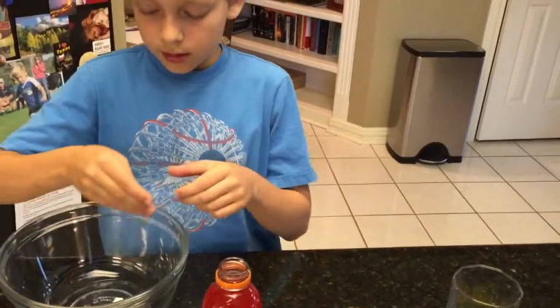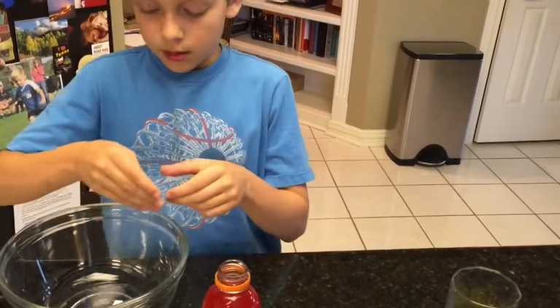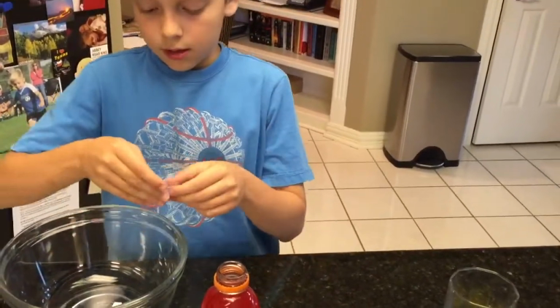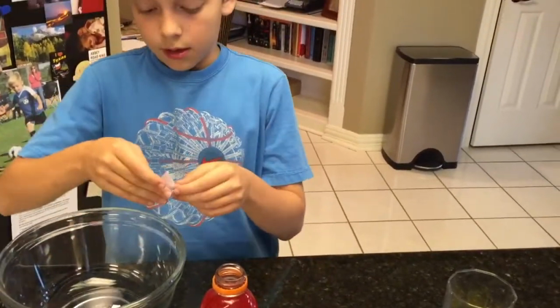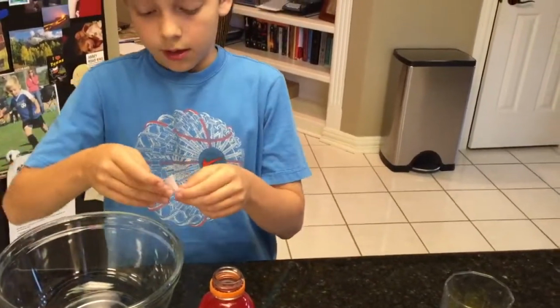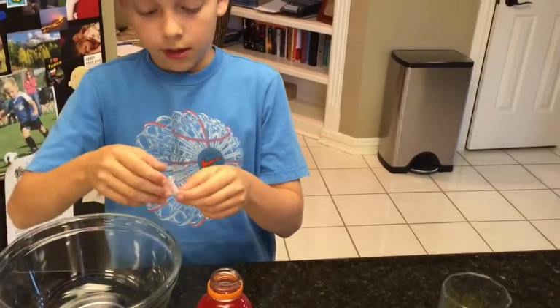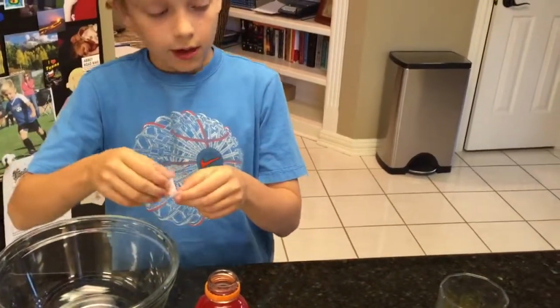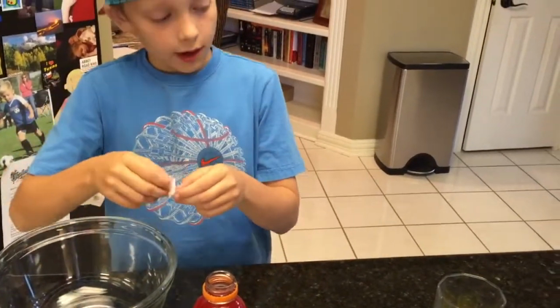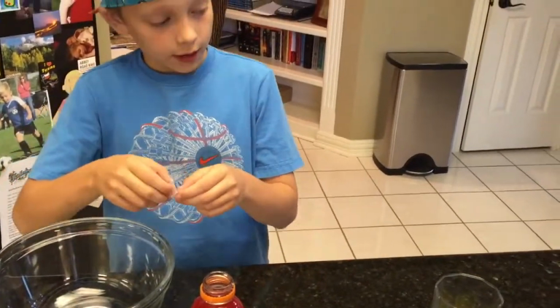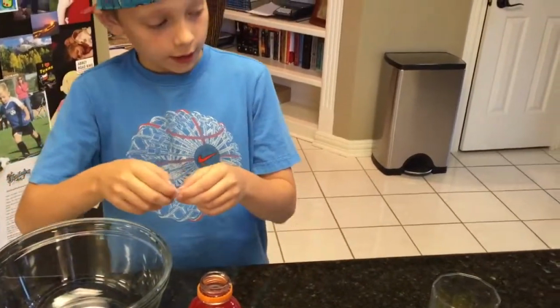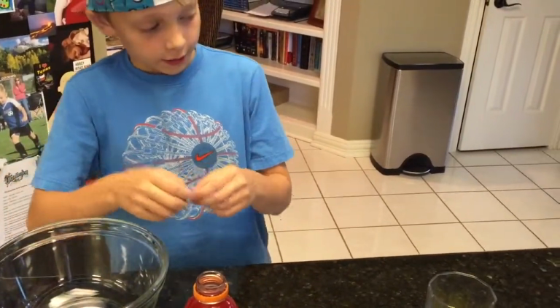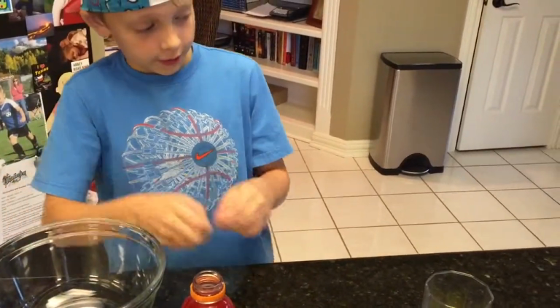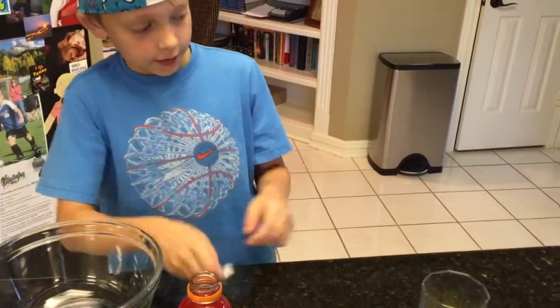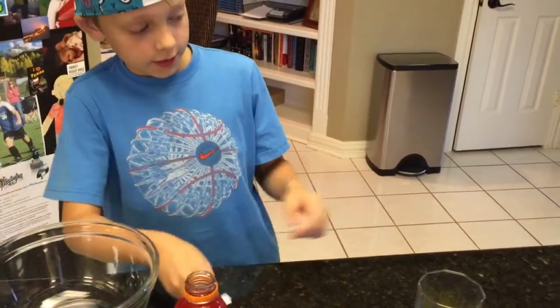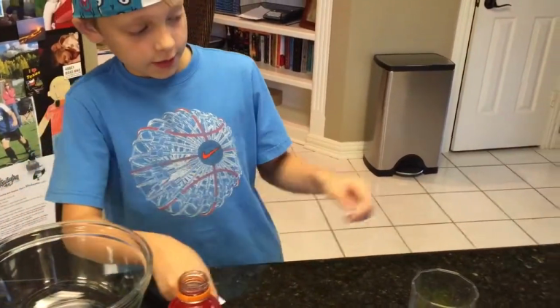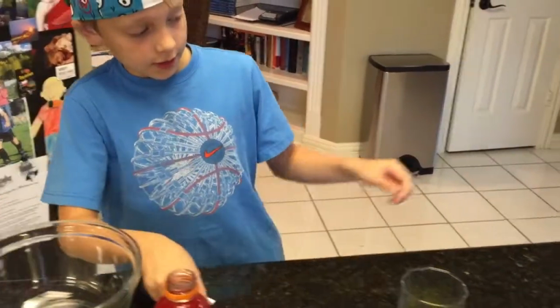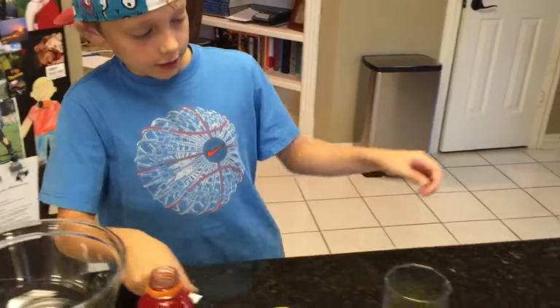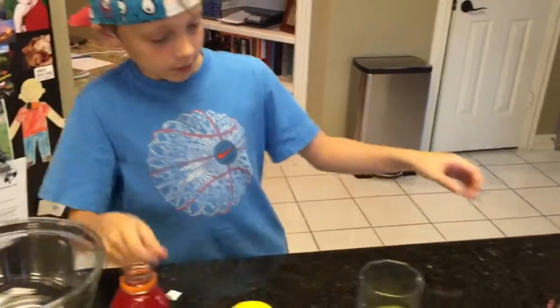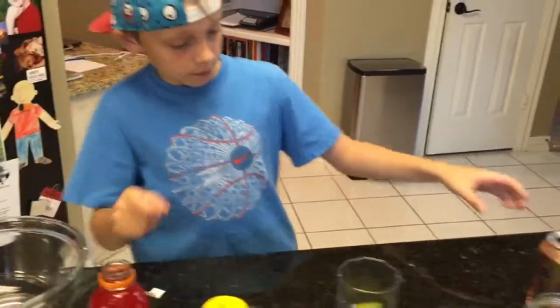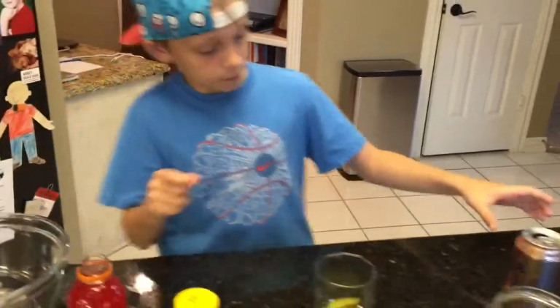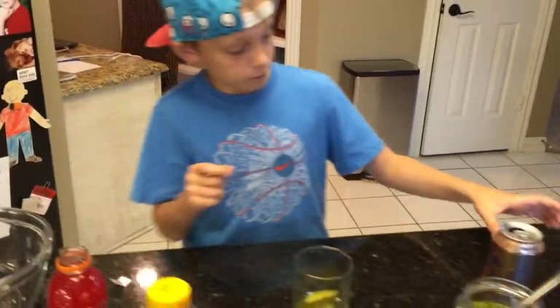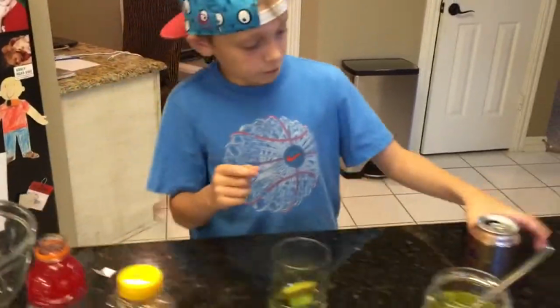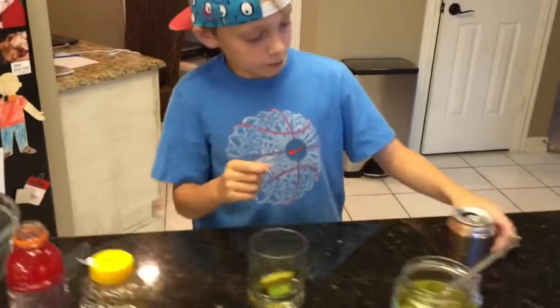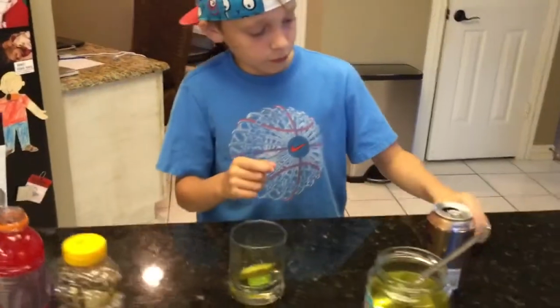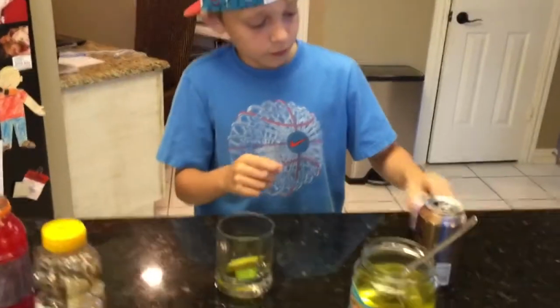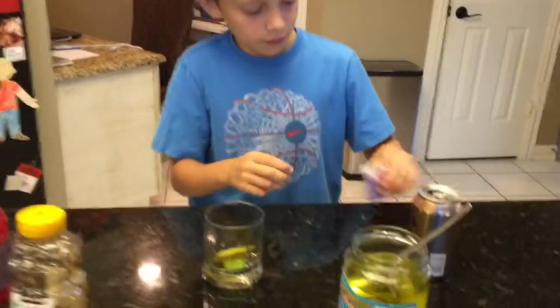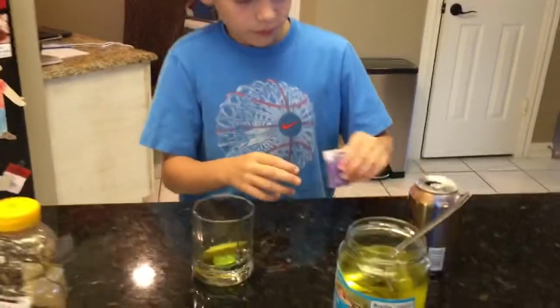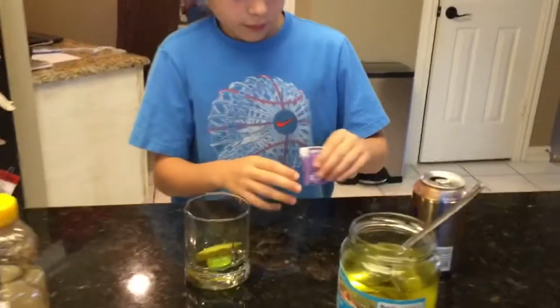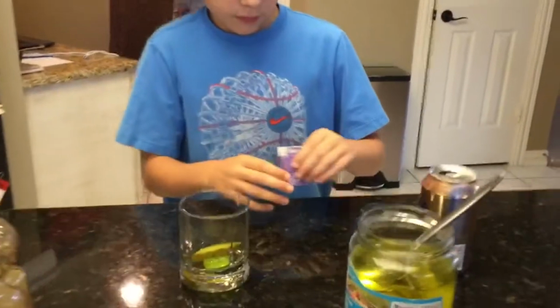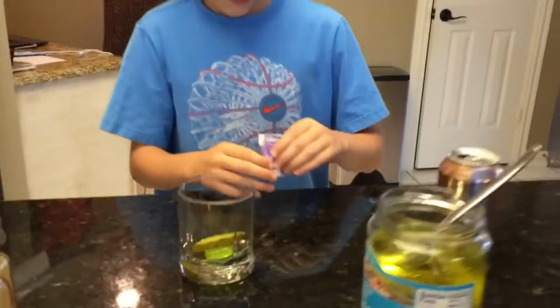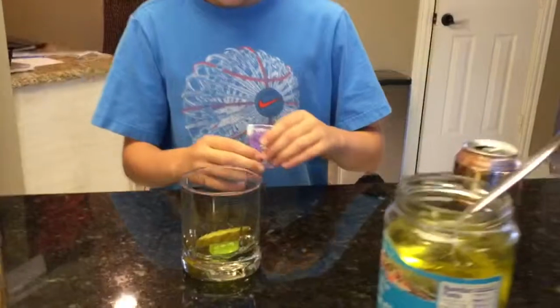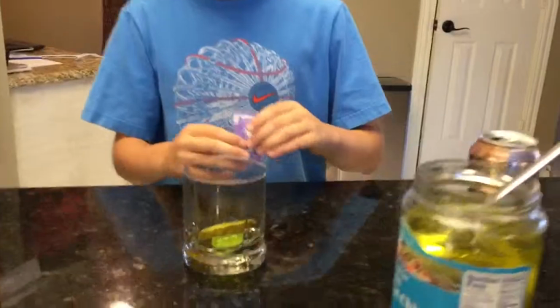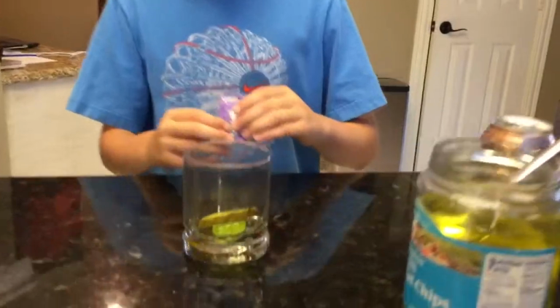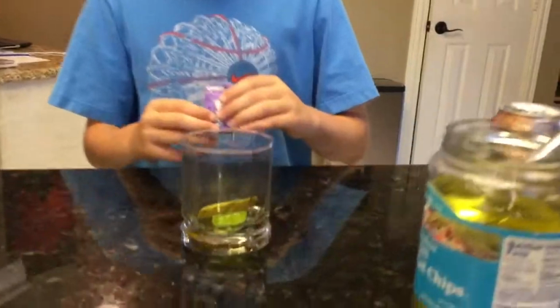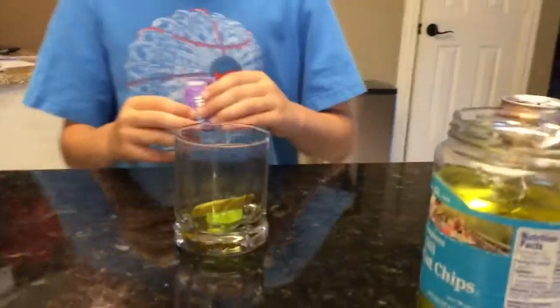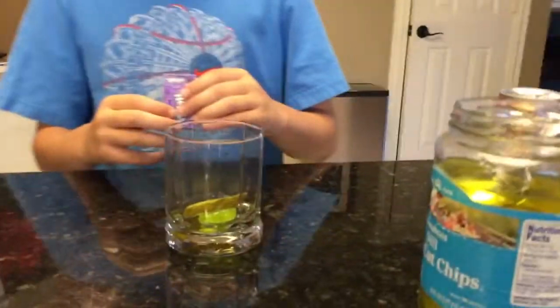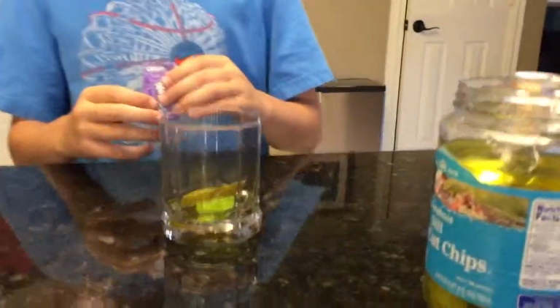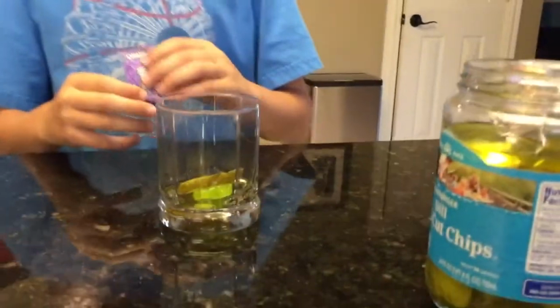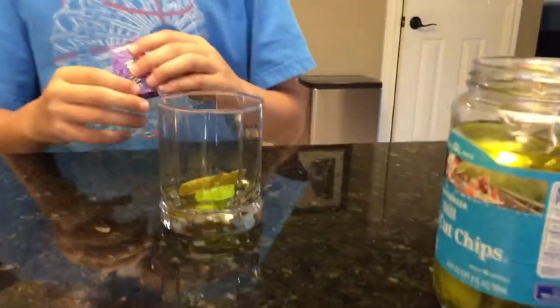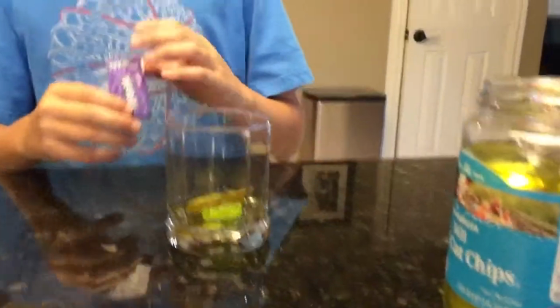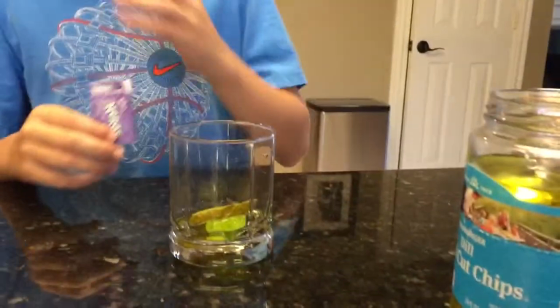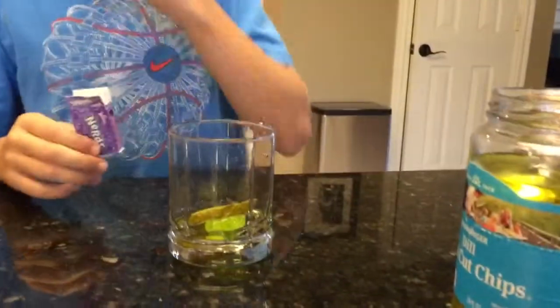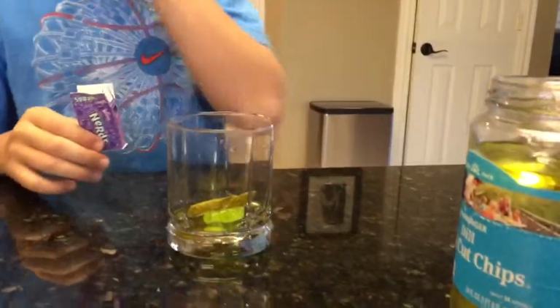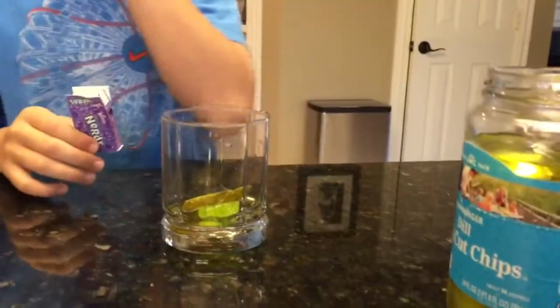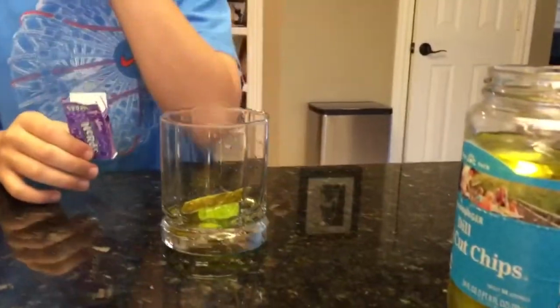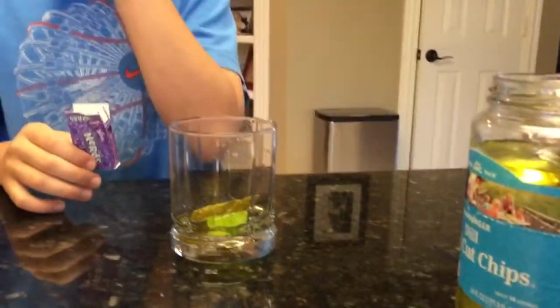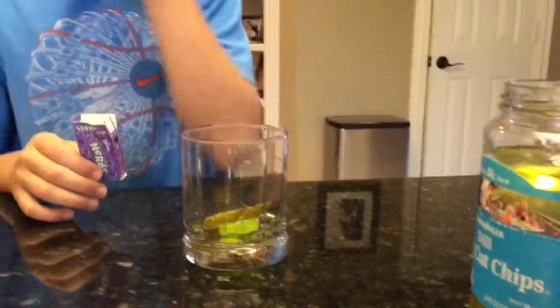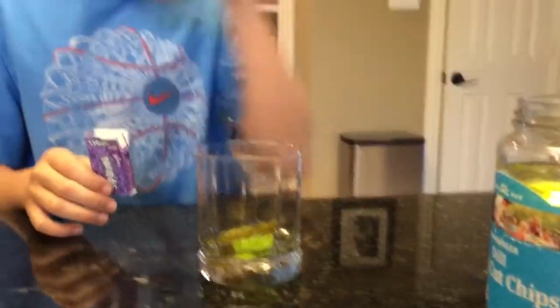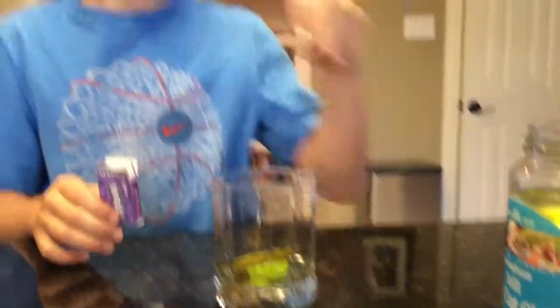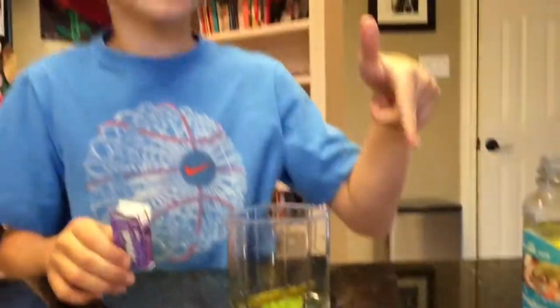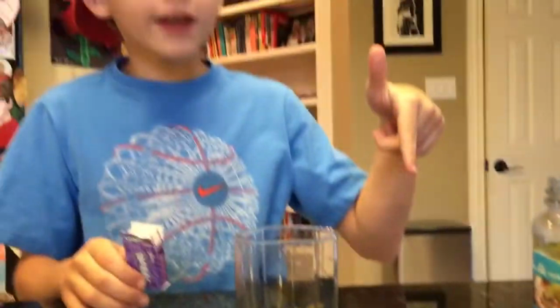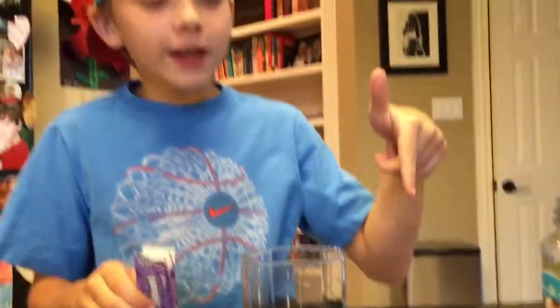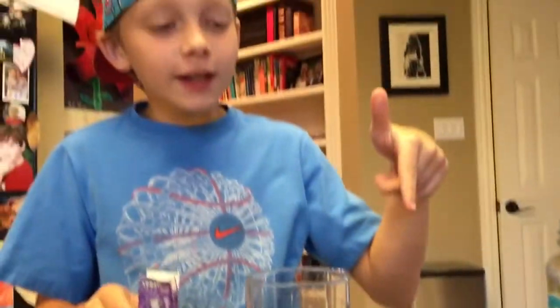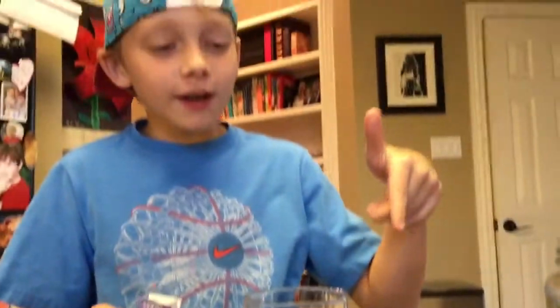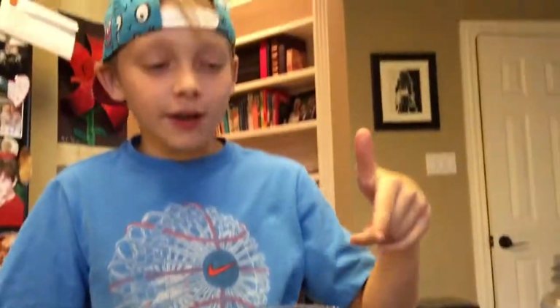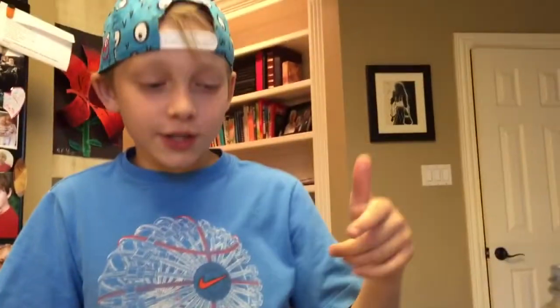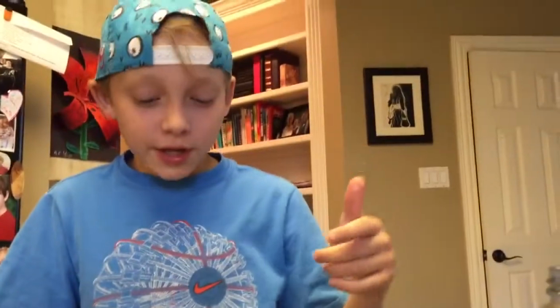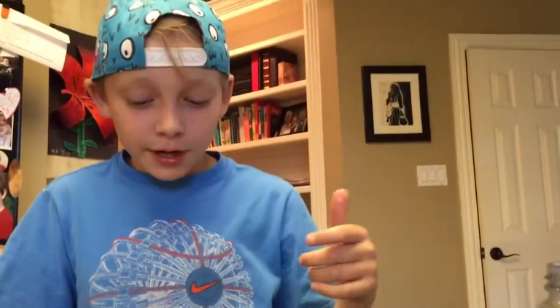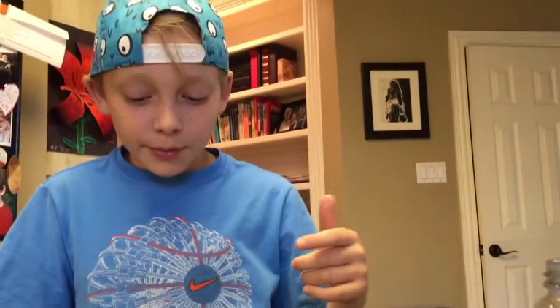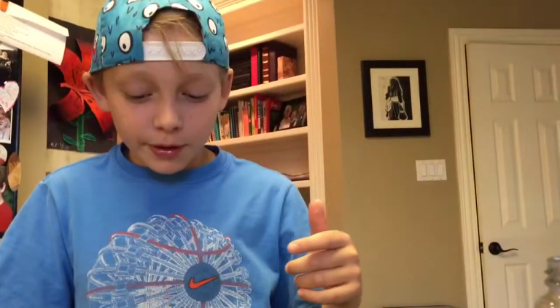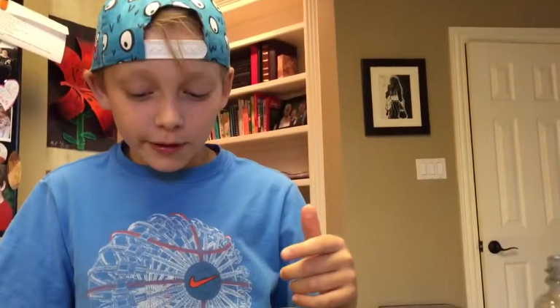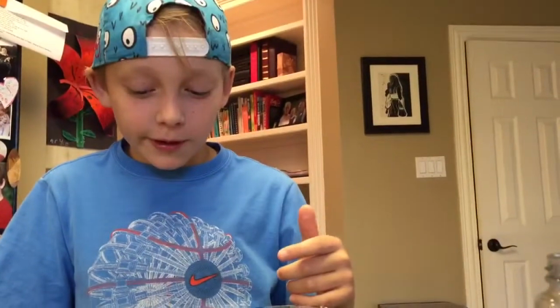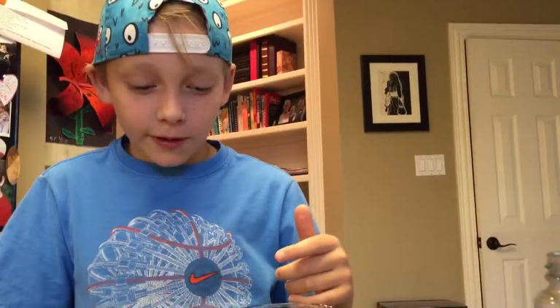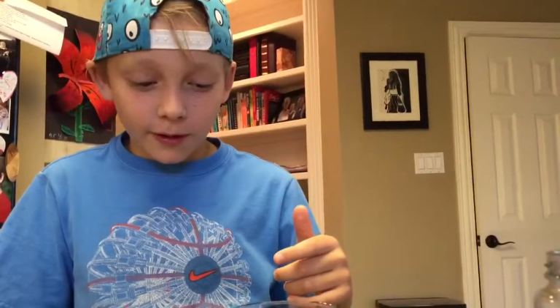I got nerds. Should I pour it in or should I put a little?